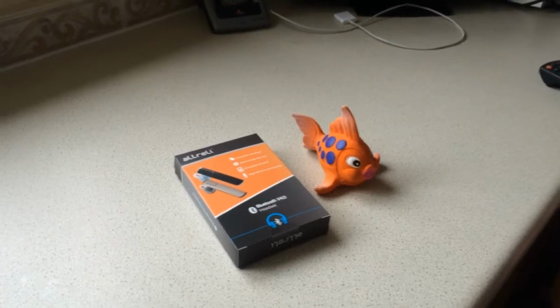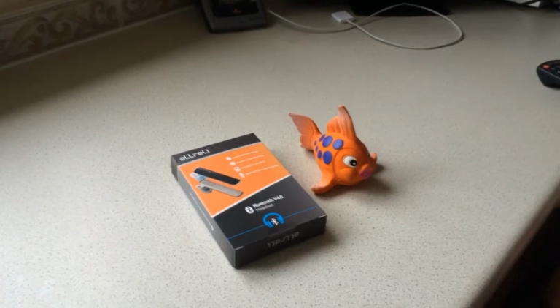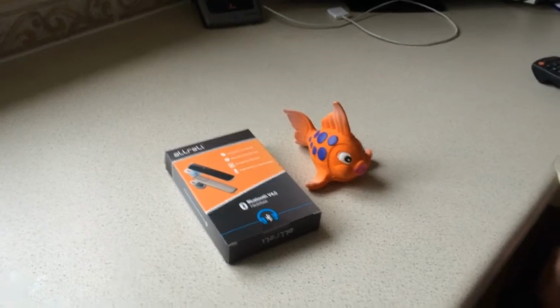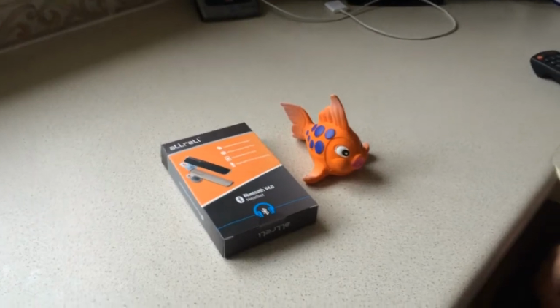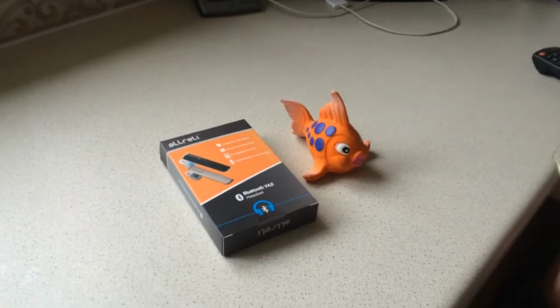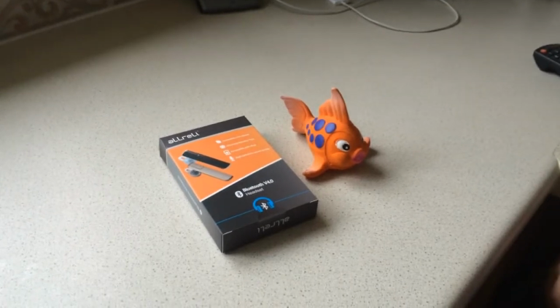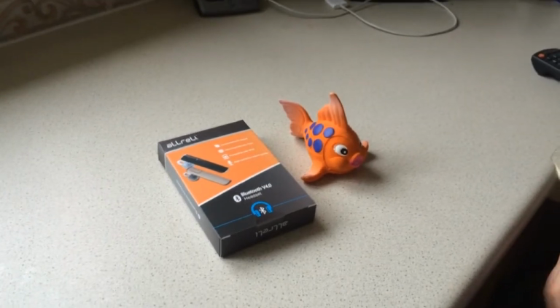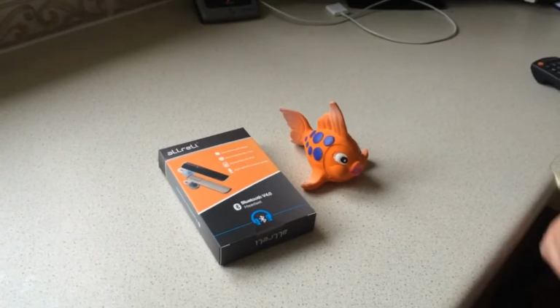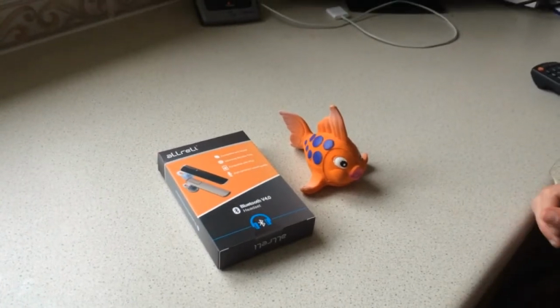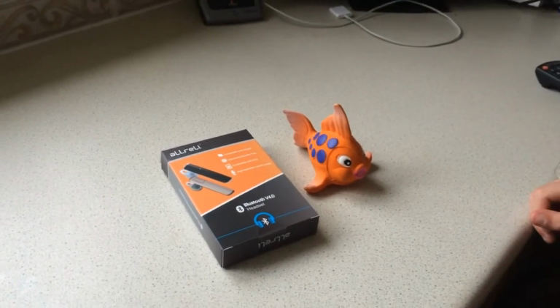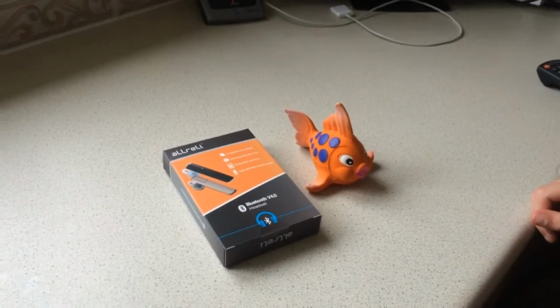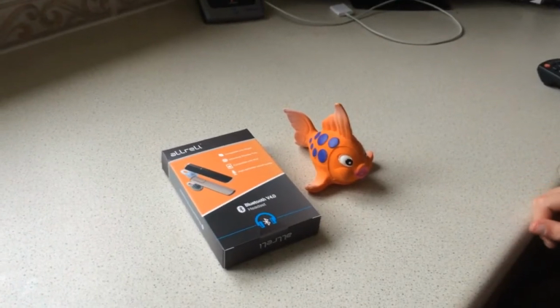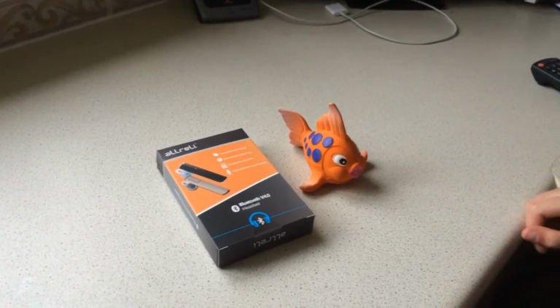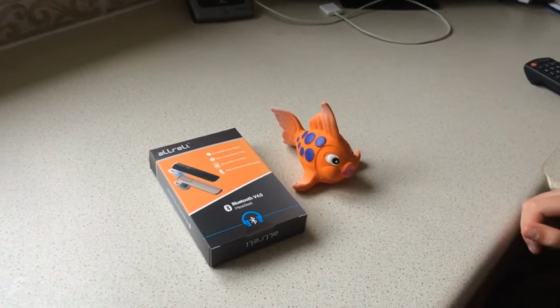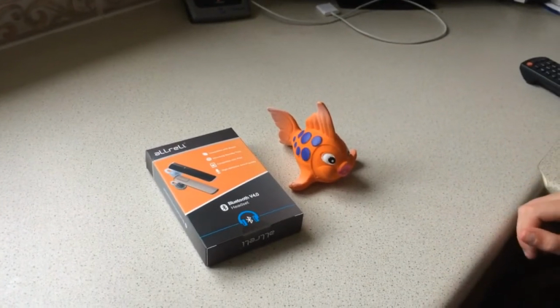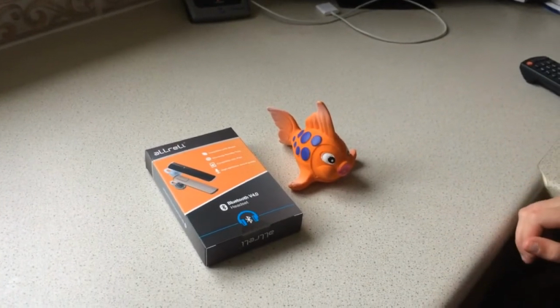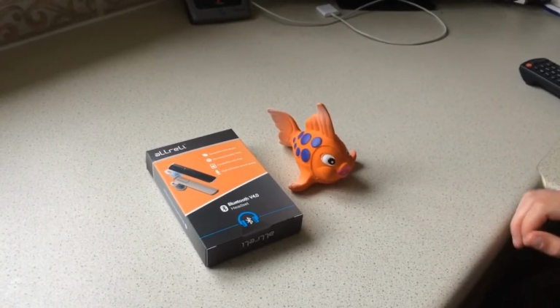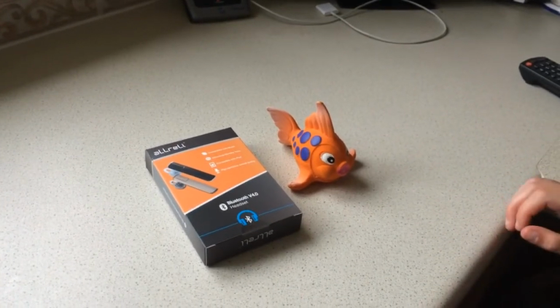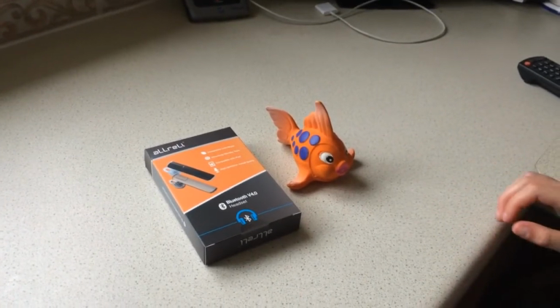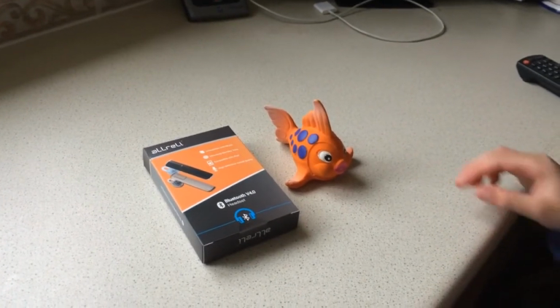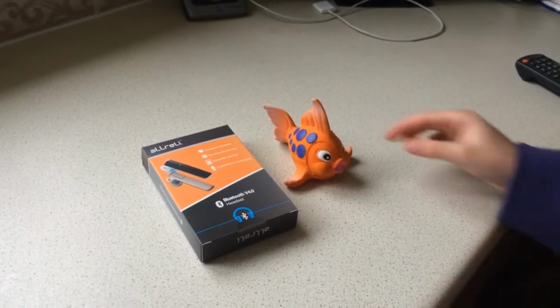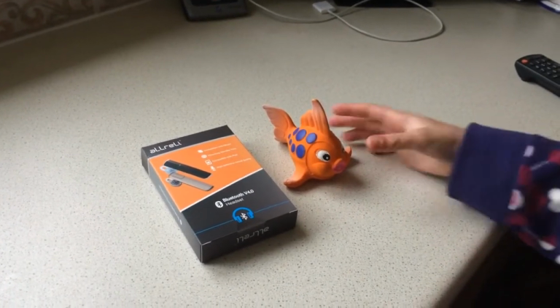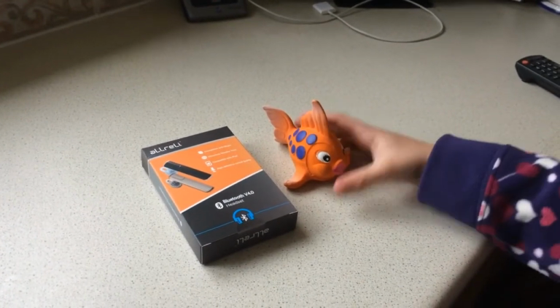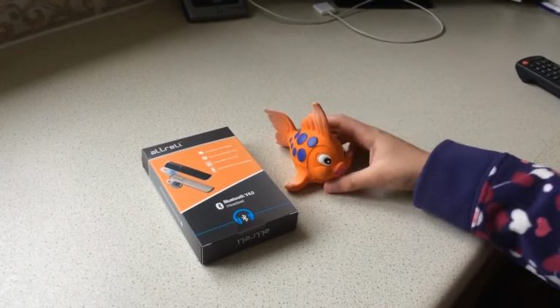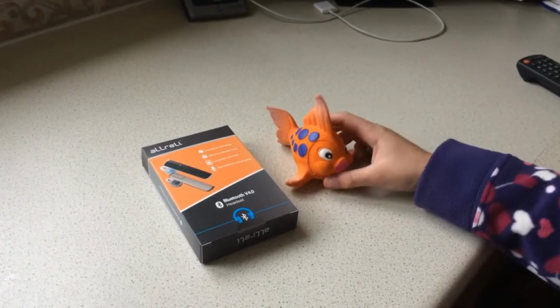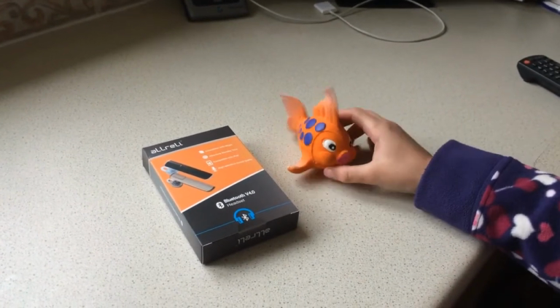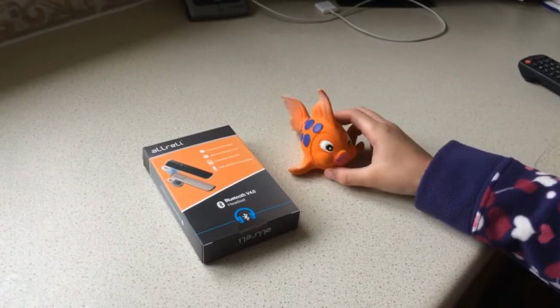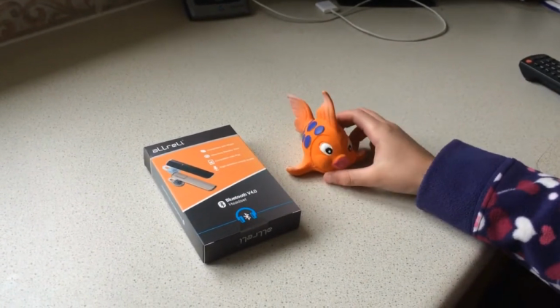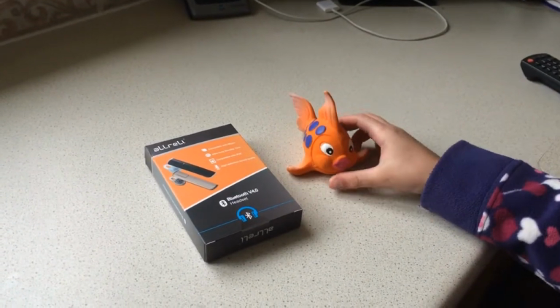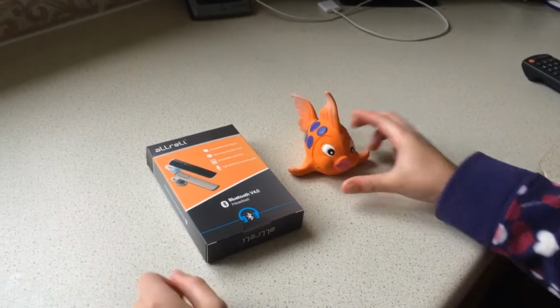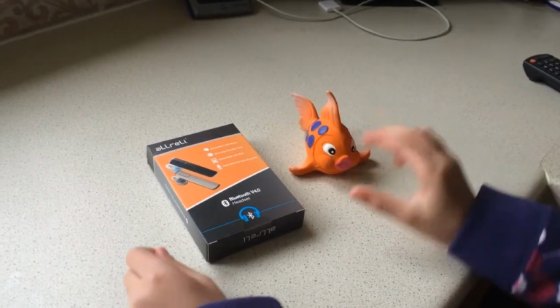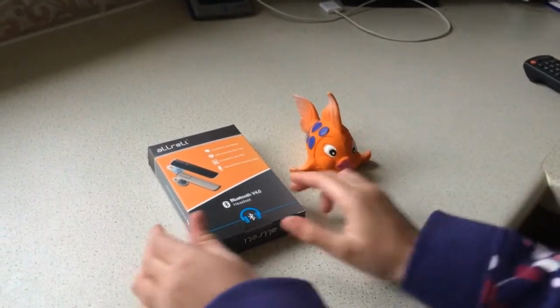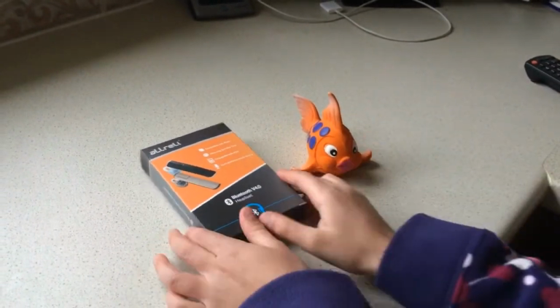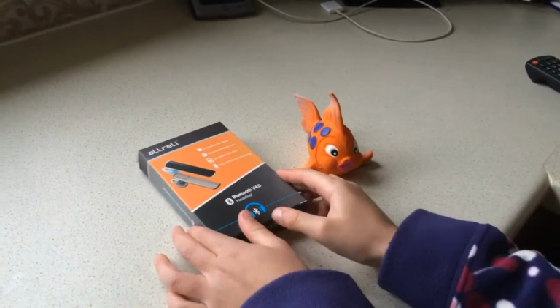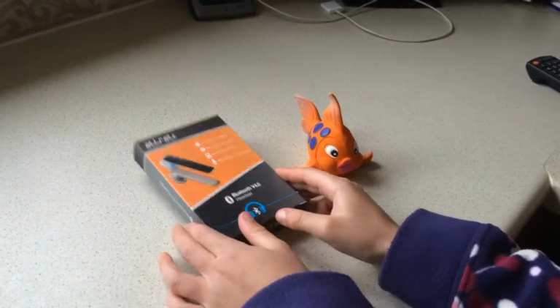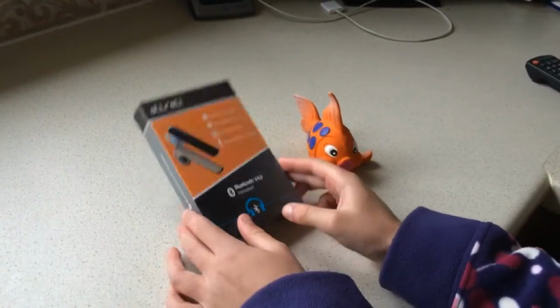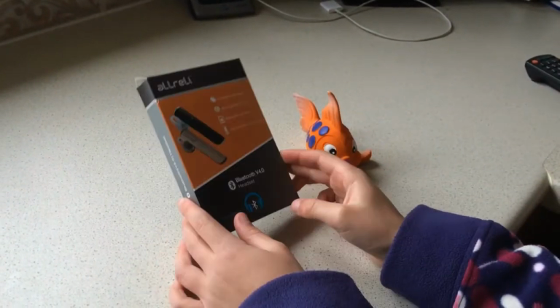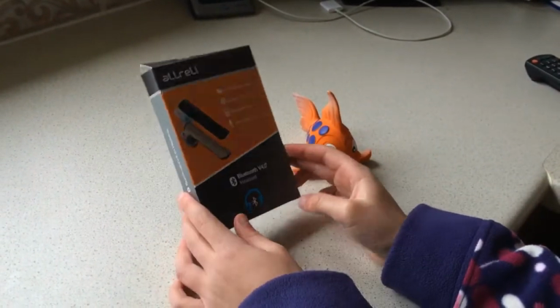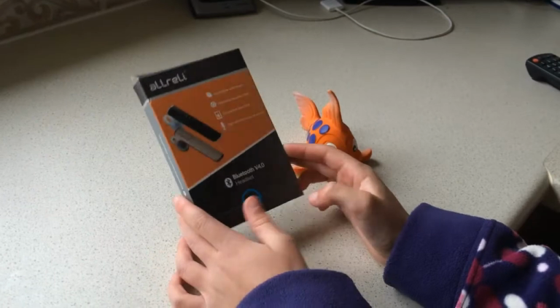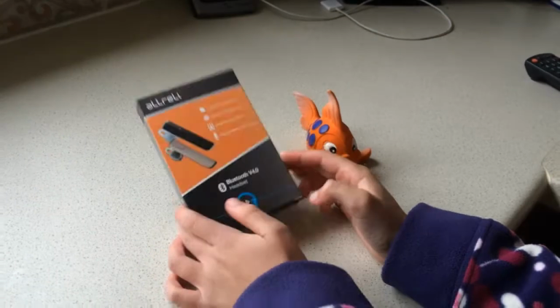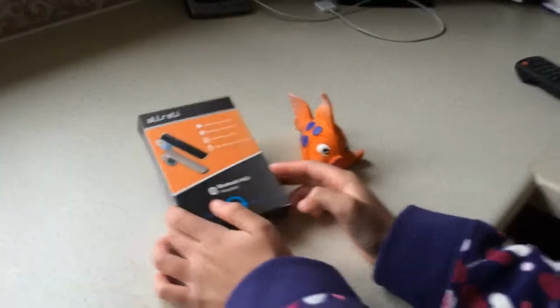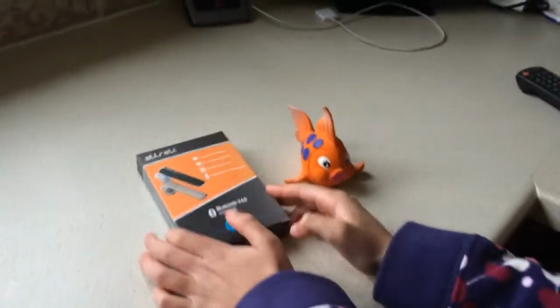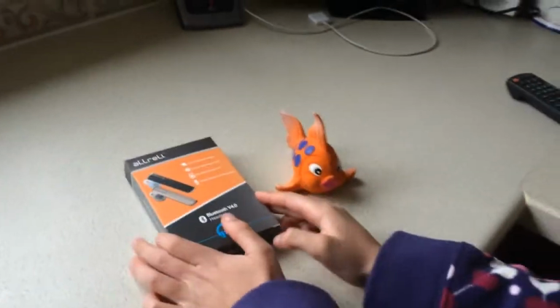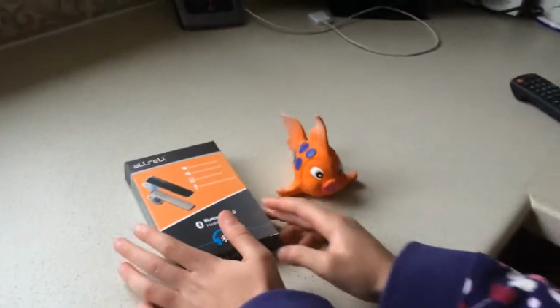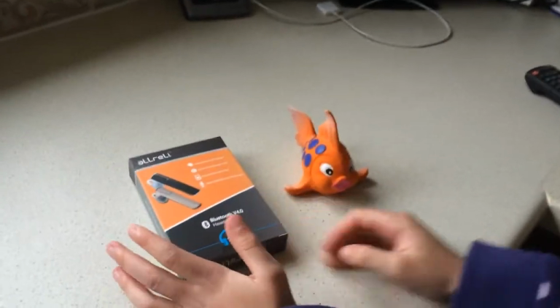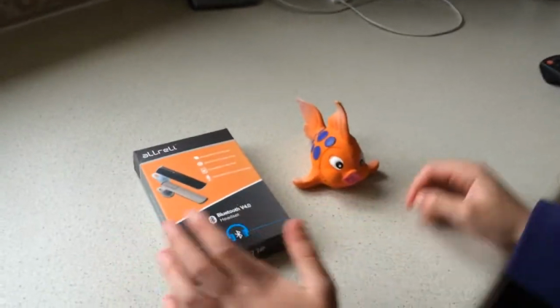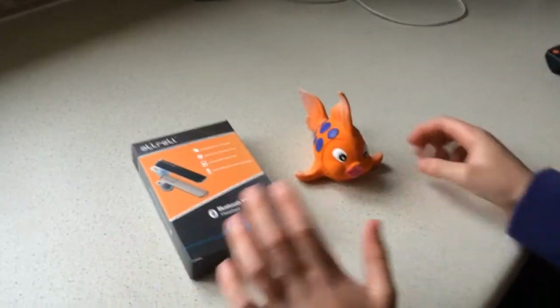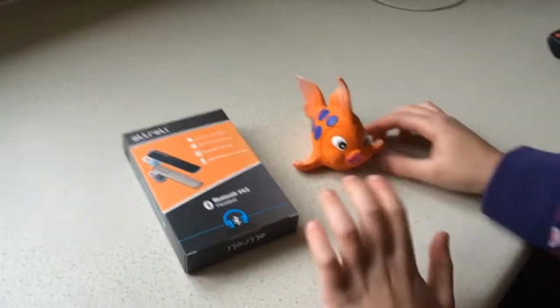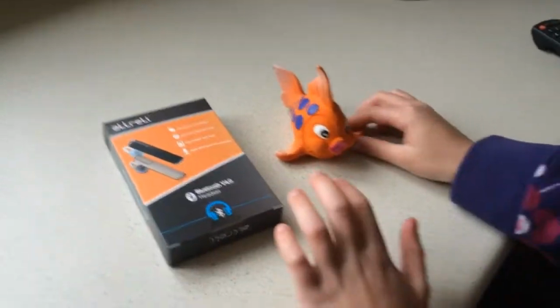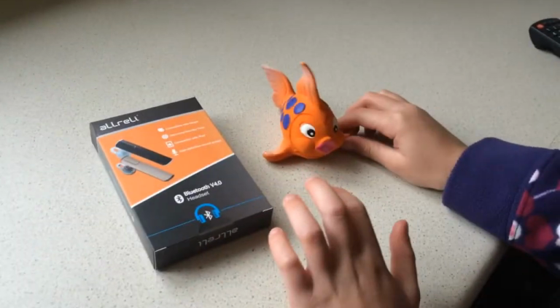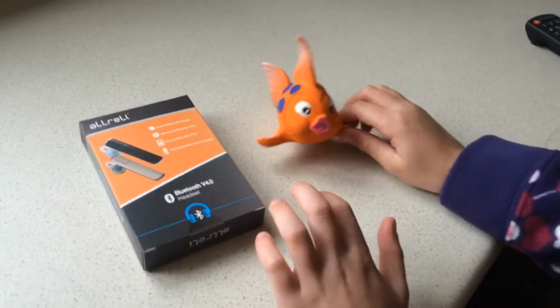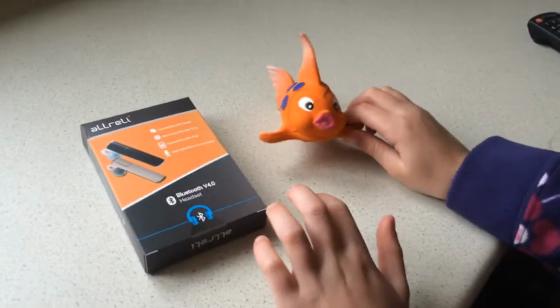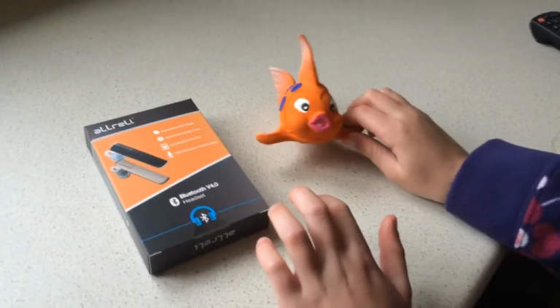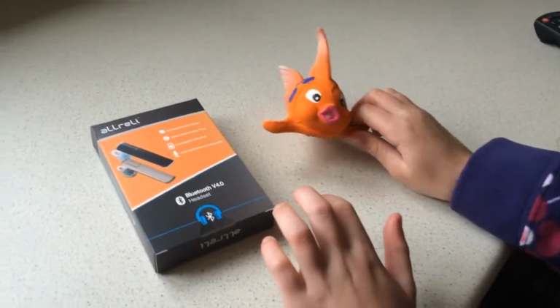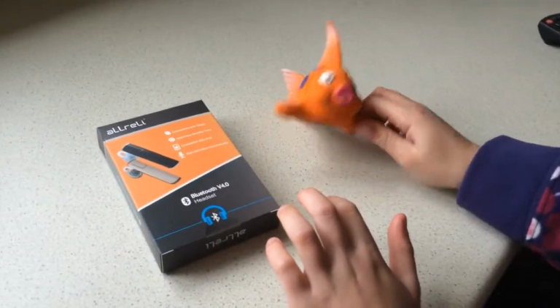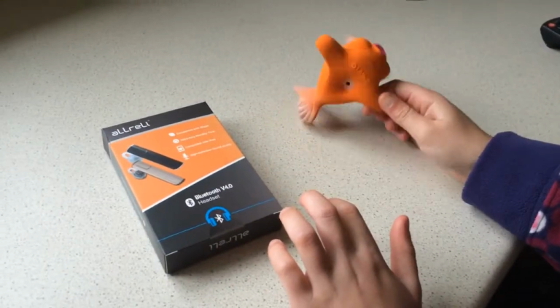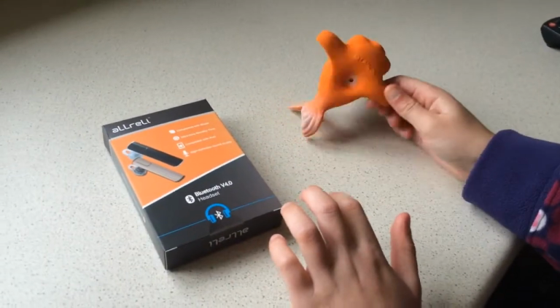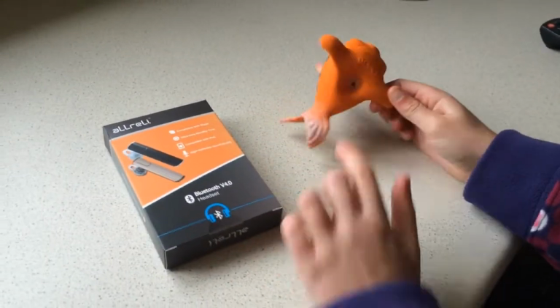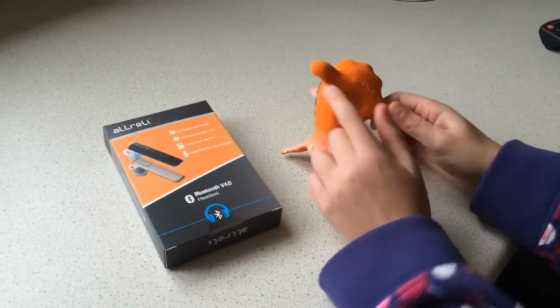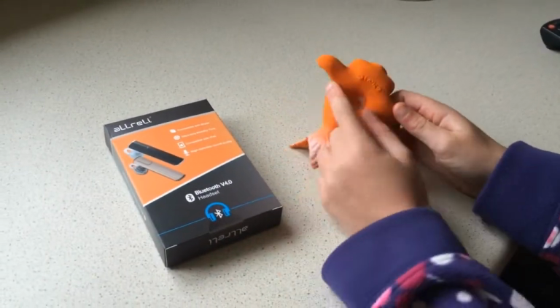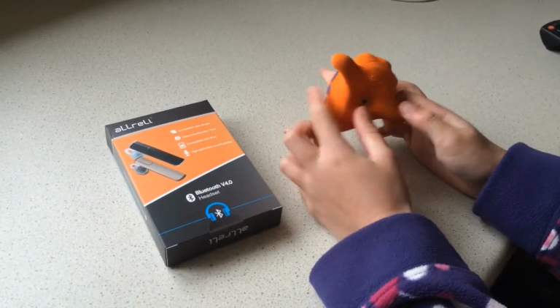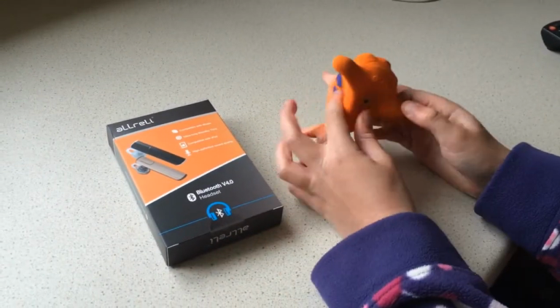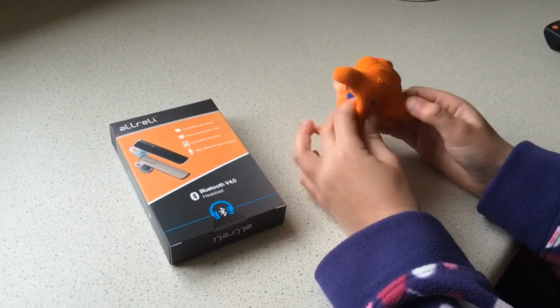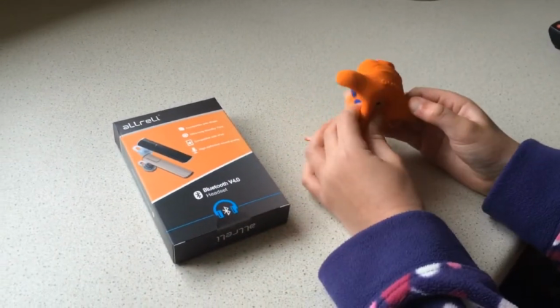Today is Towel Day and we're making a Babel Fish. You'll need a cheap Bluetooth headset and a toy squeaky fish.